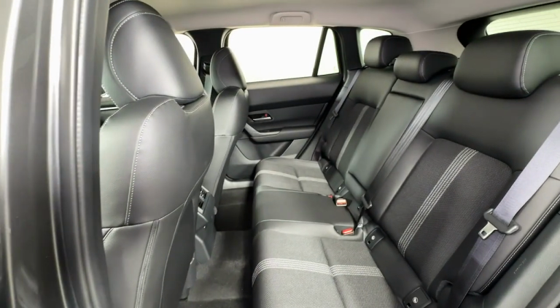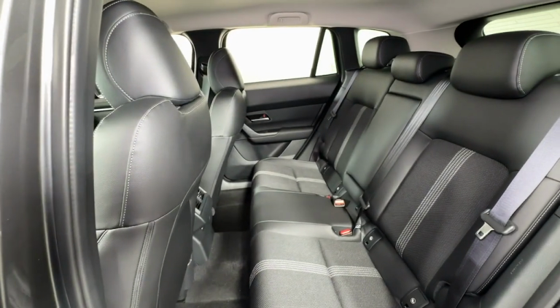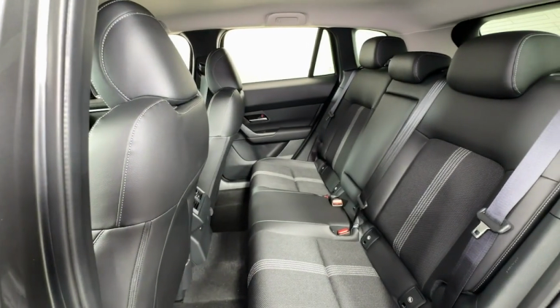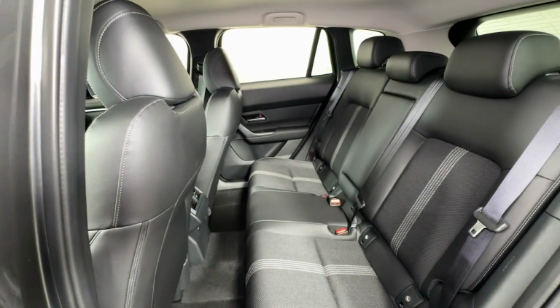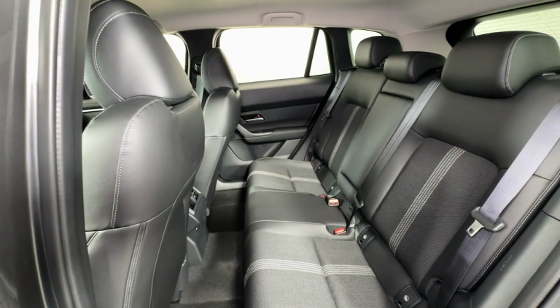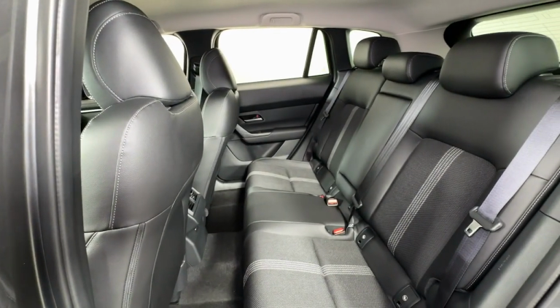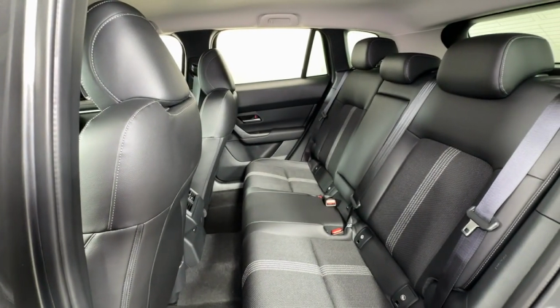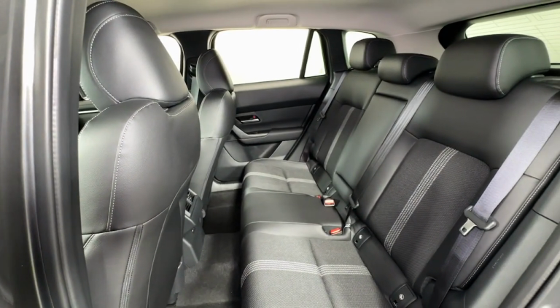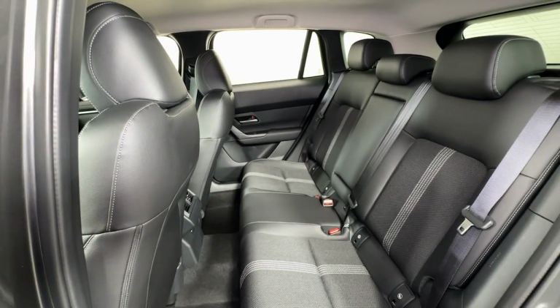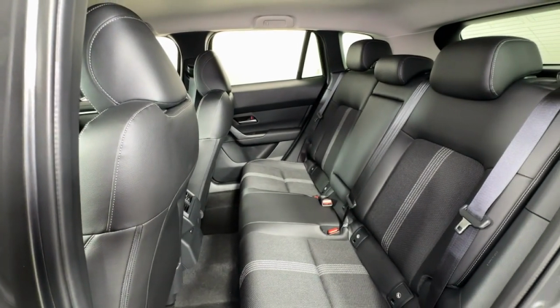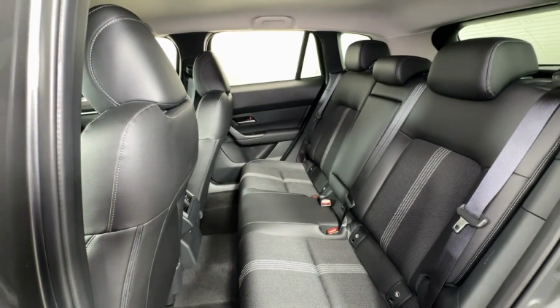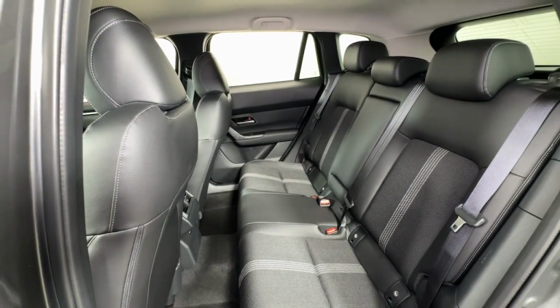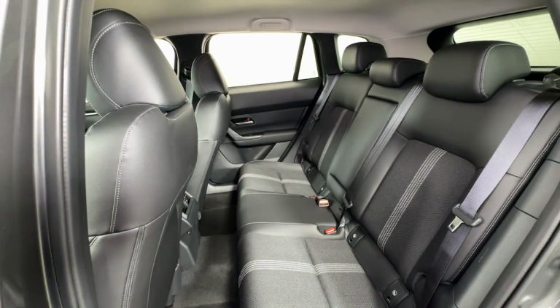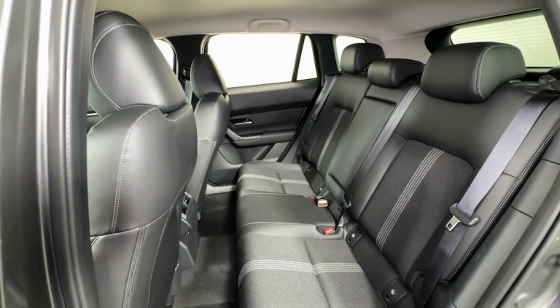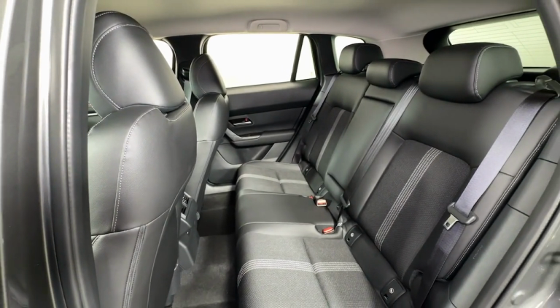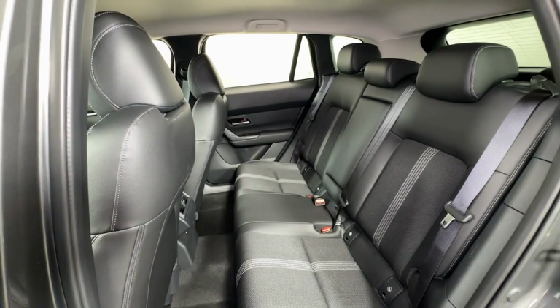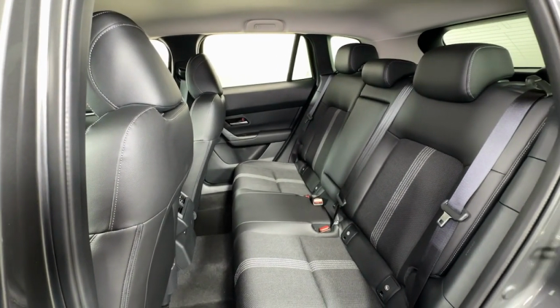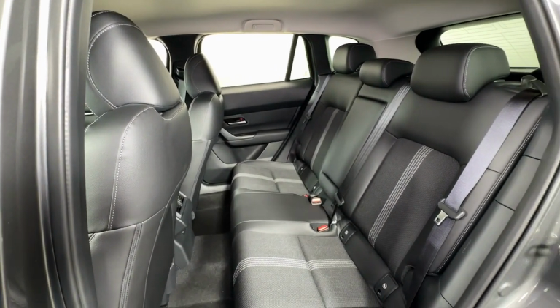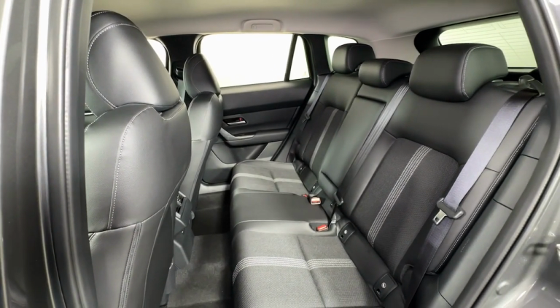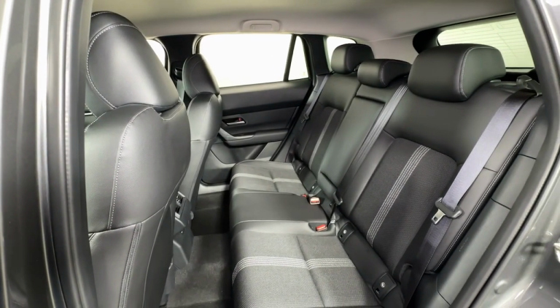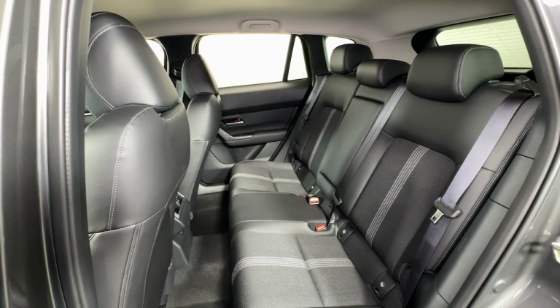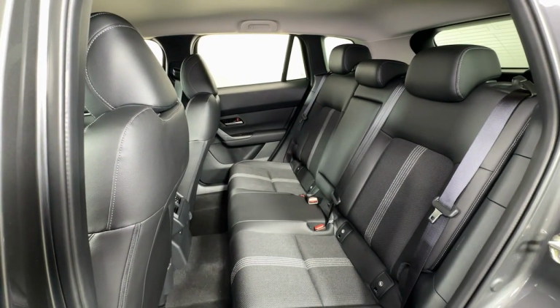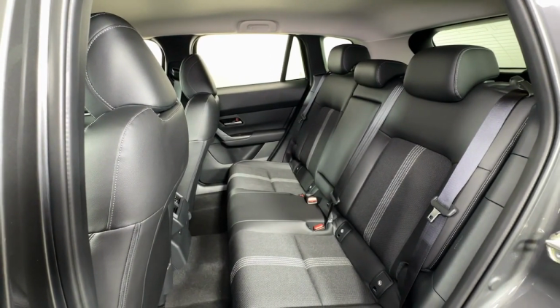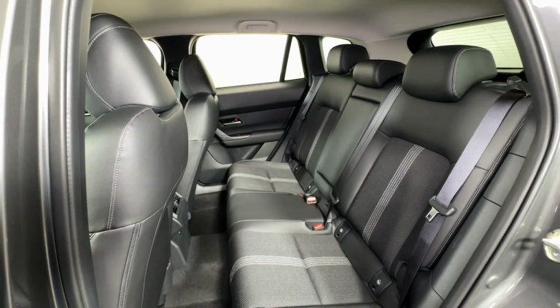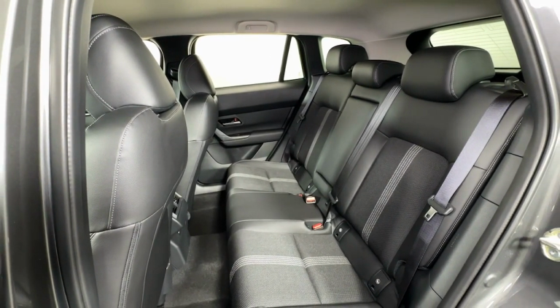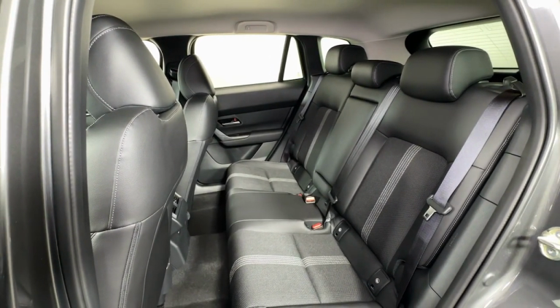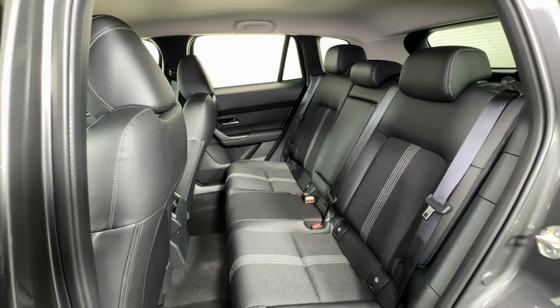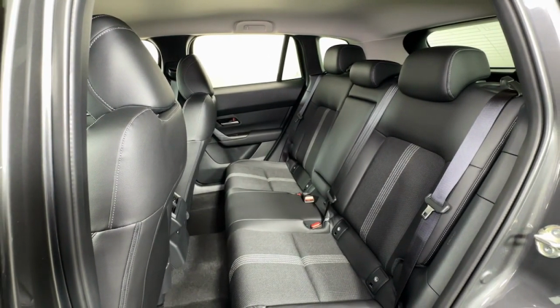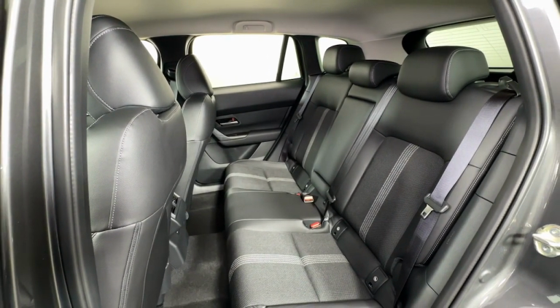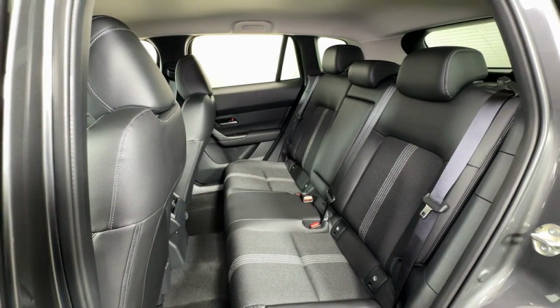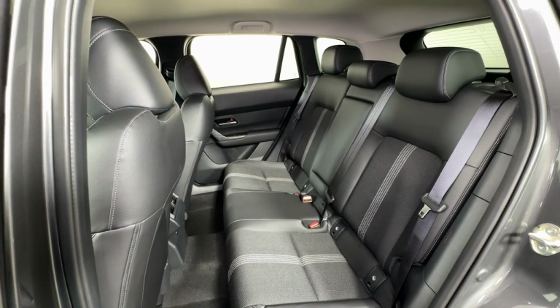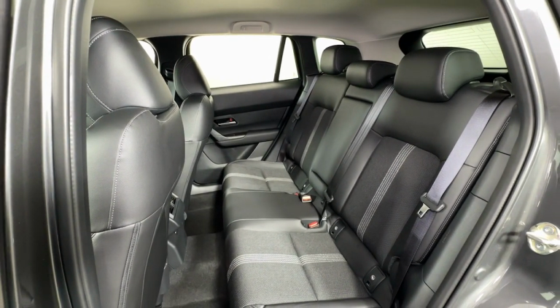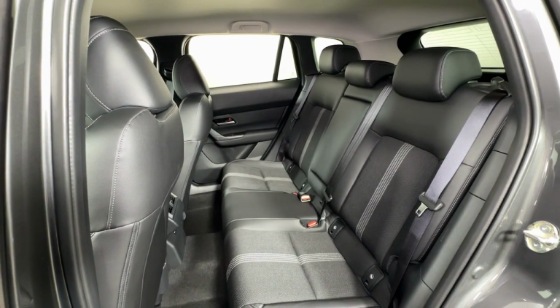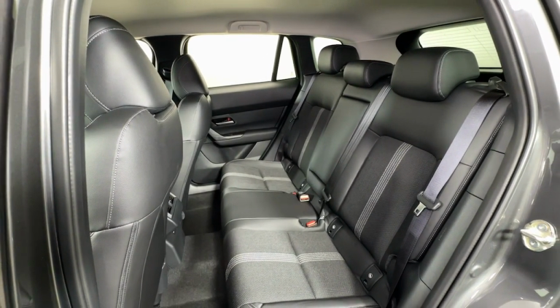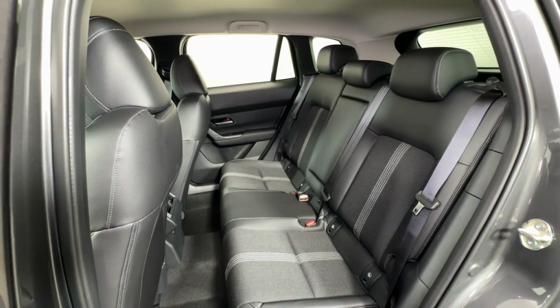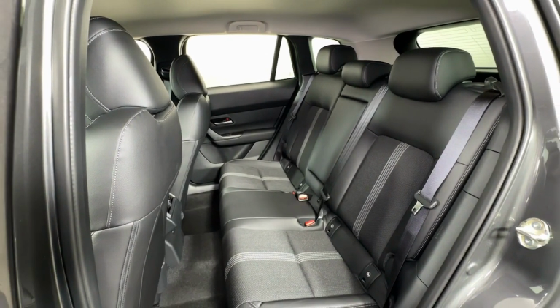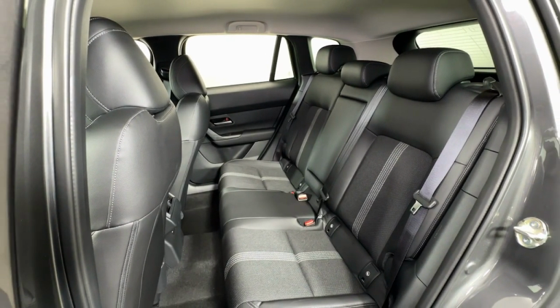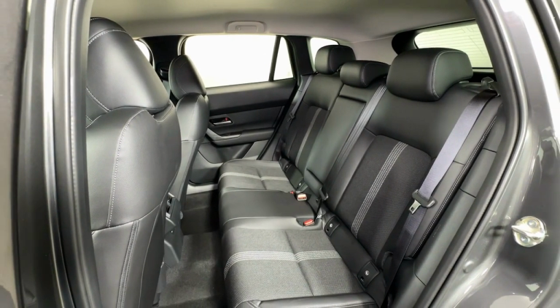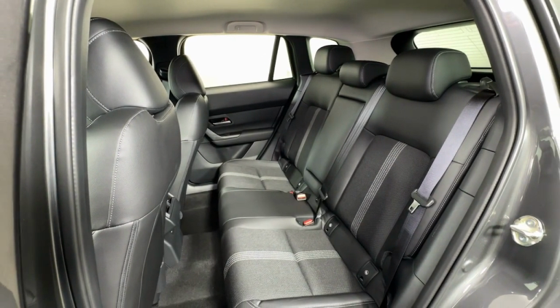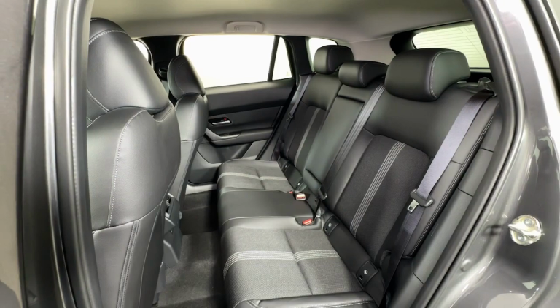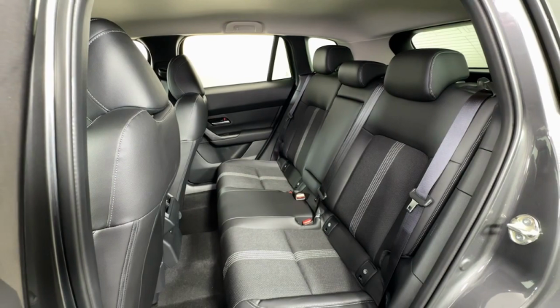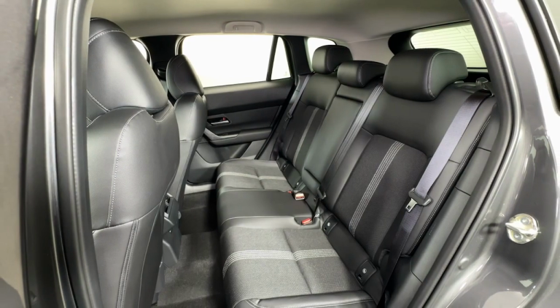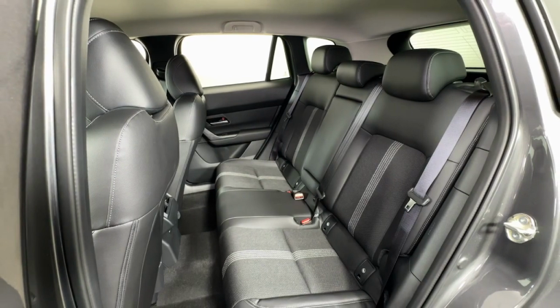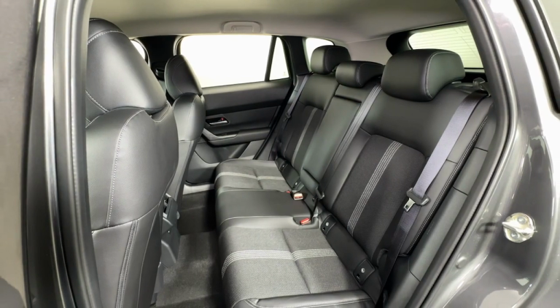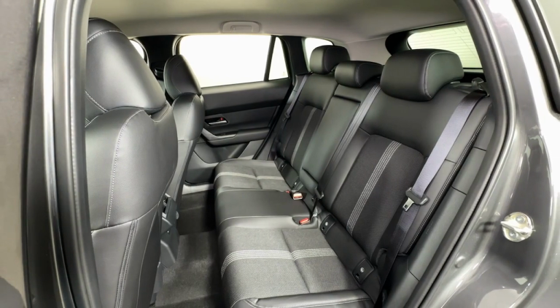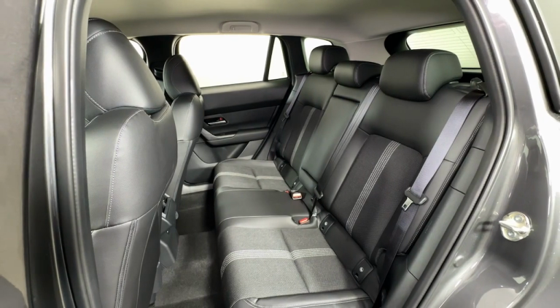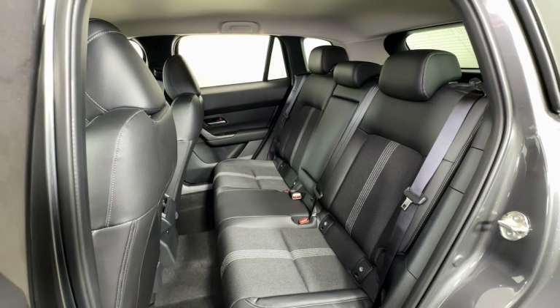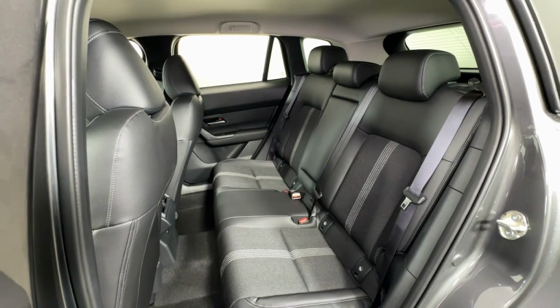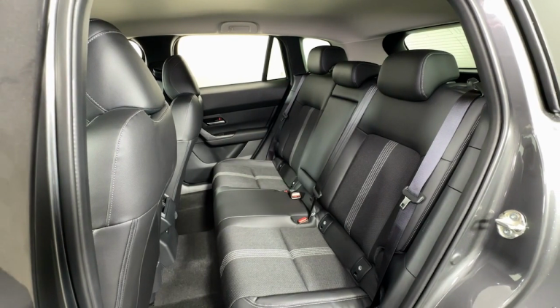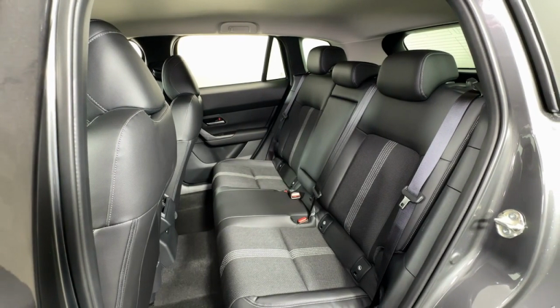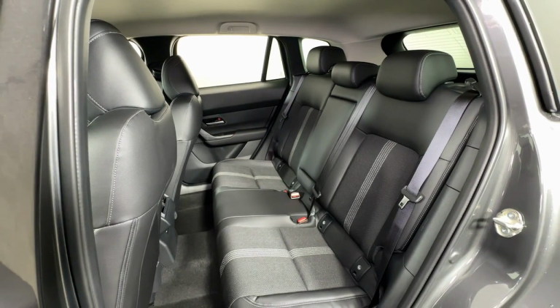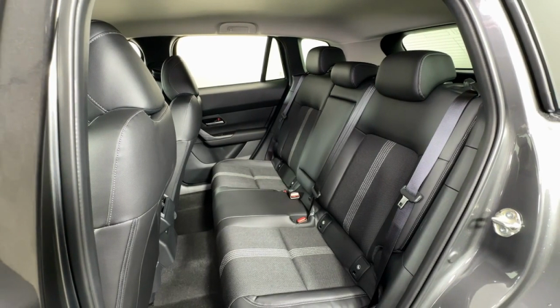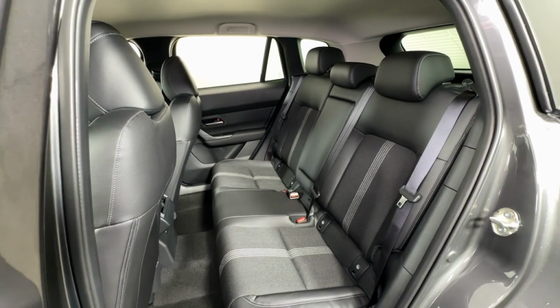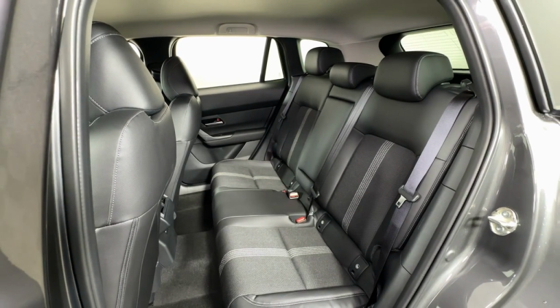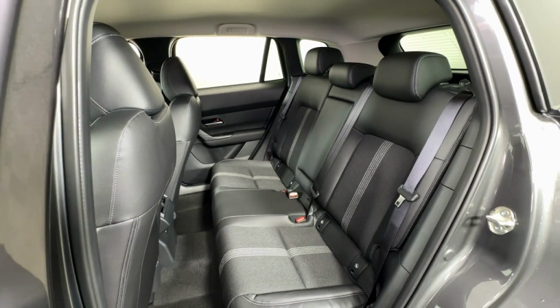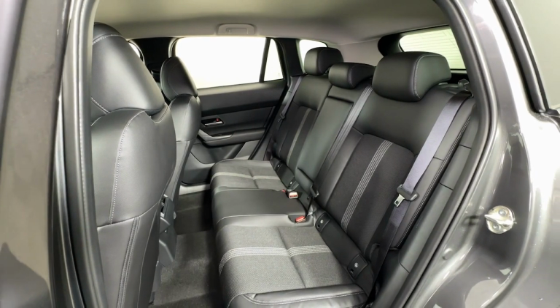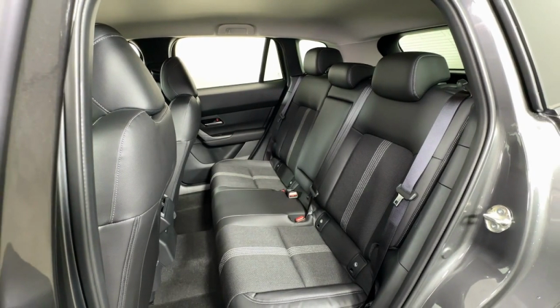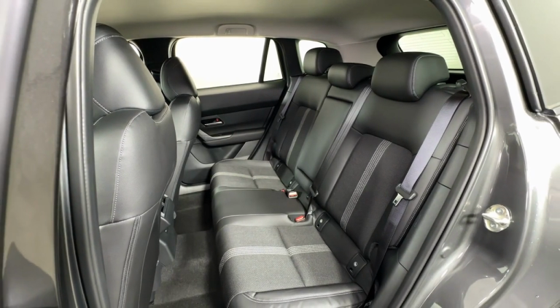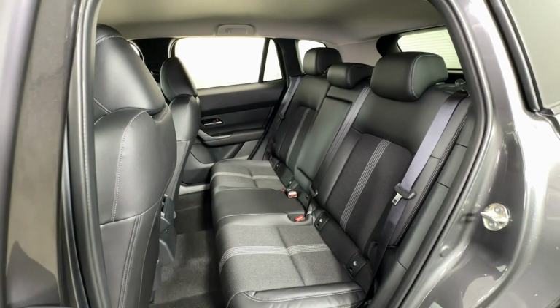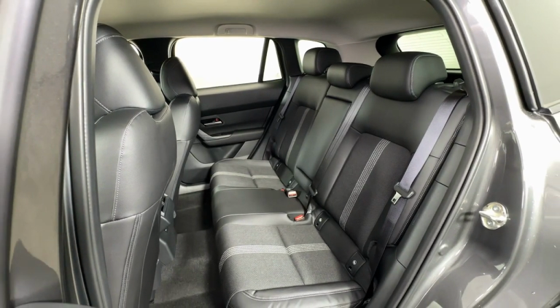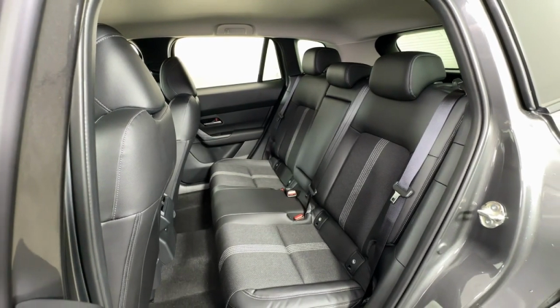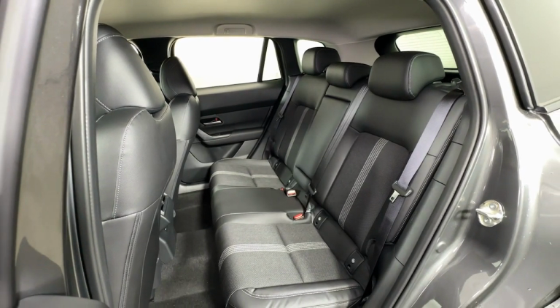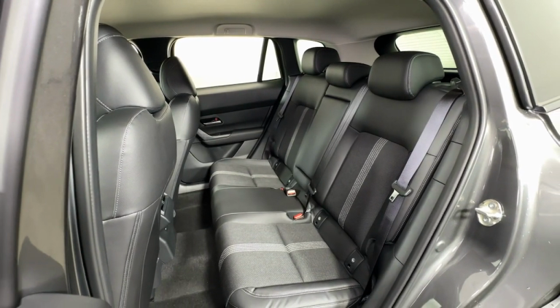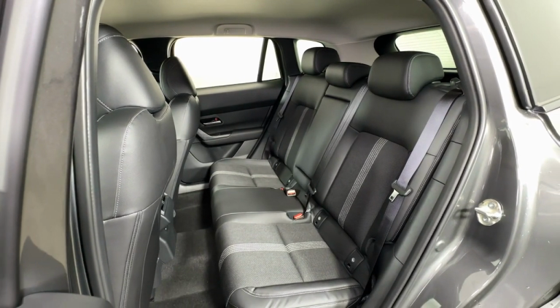Aluminum wheels, steering wheel audio controls, alarm, rain sensing wipers, and leather steering wheel.